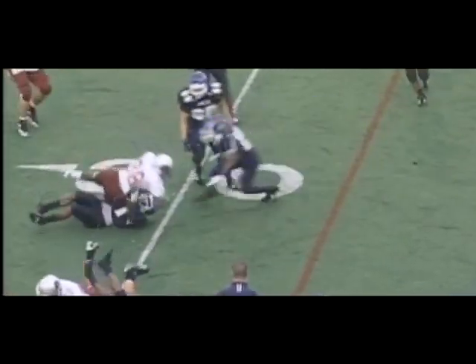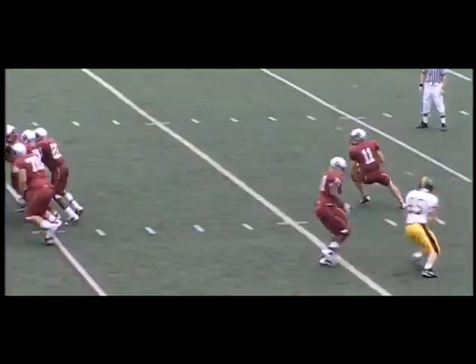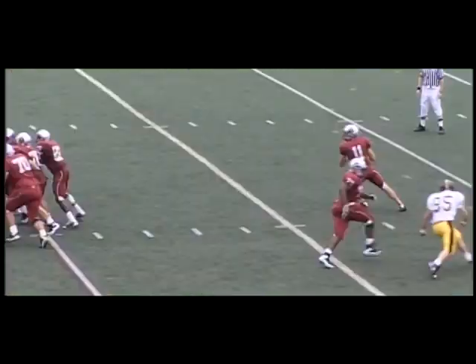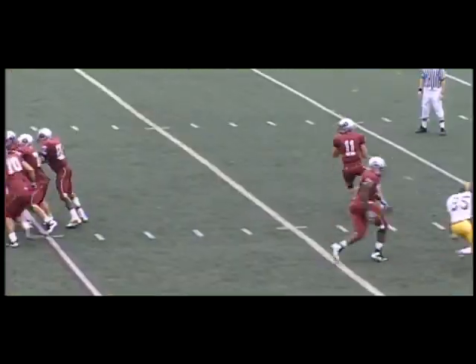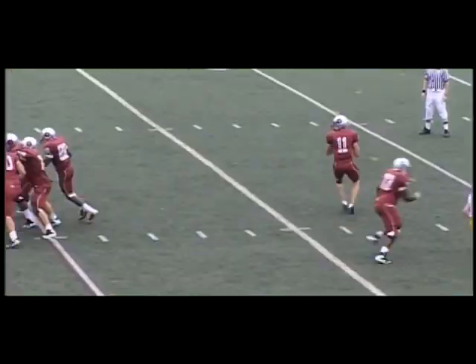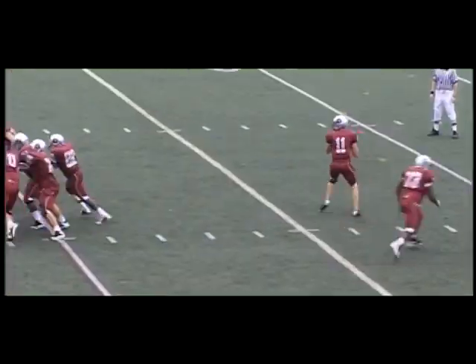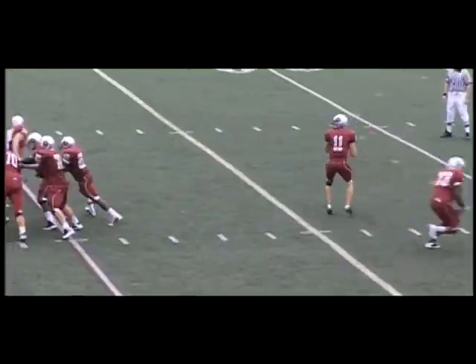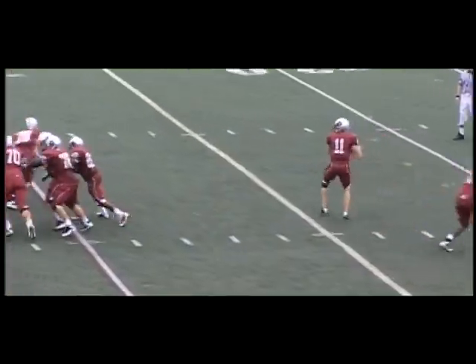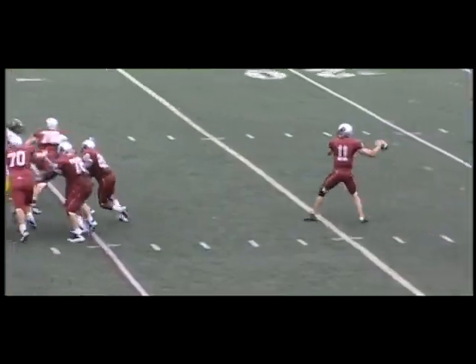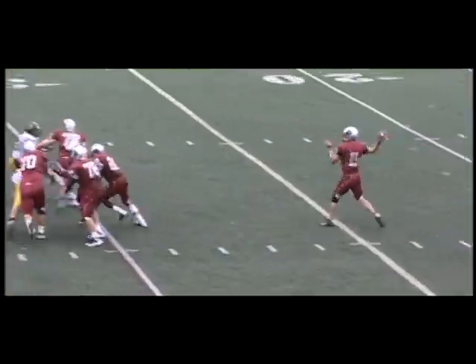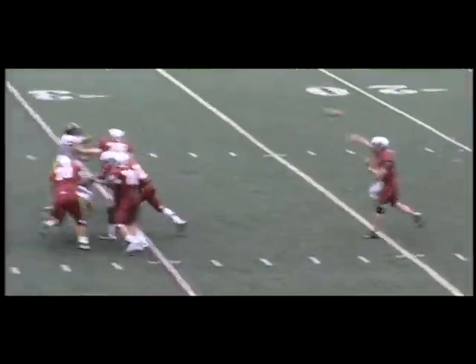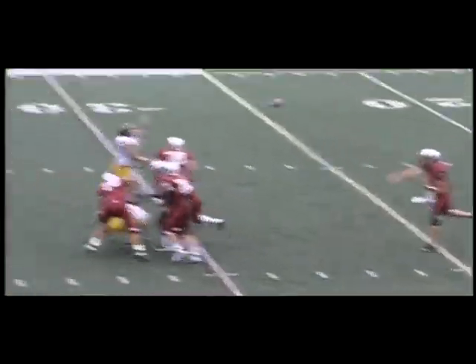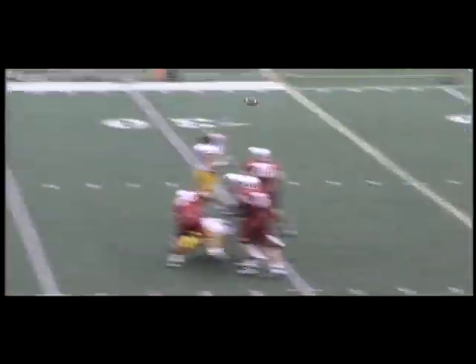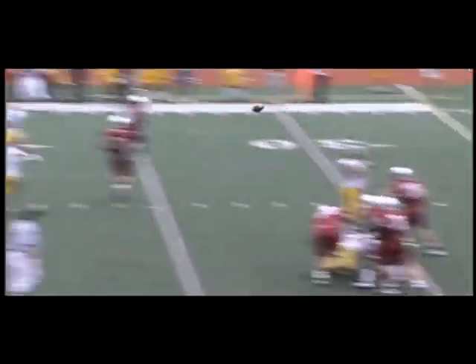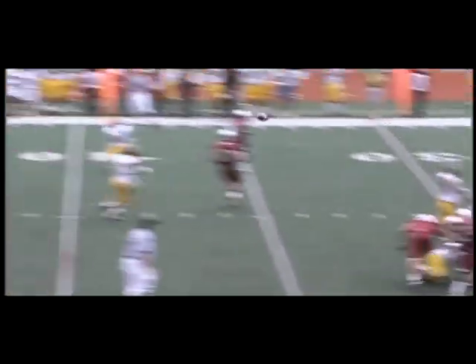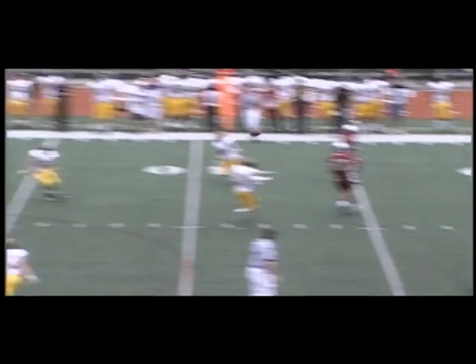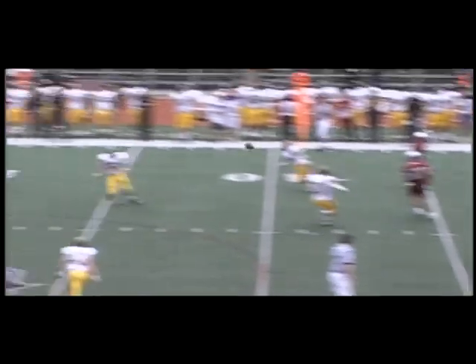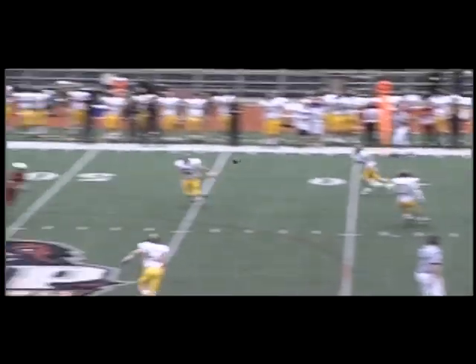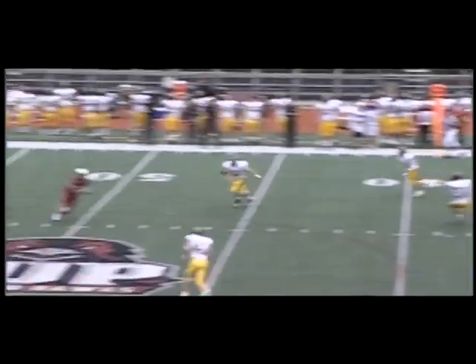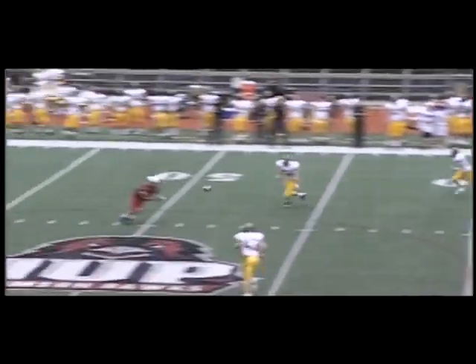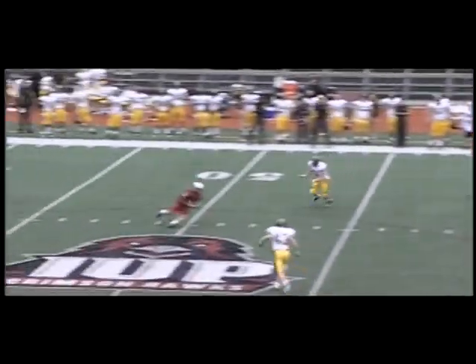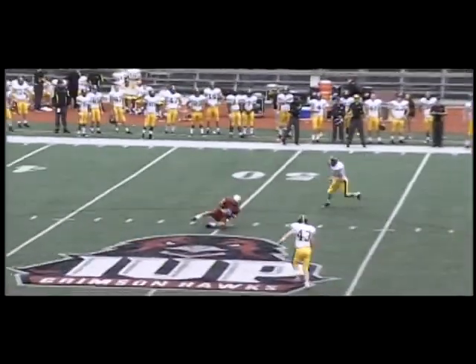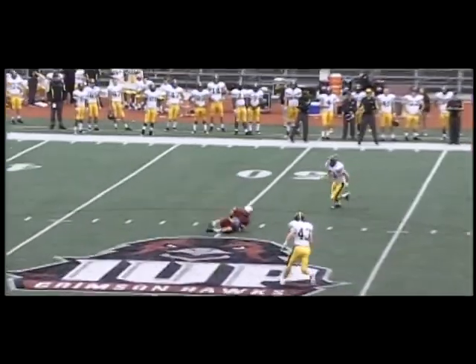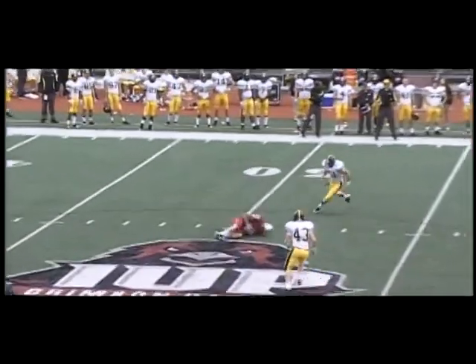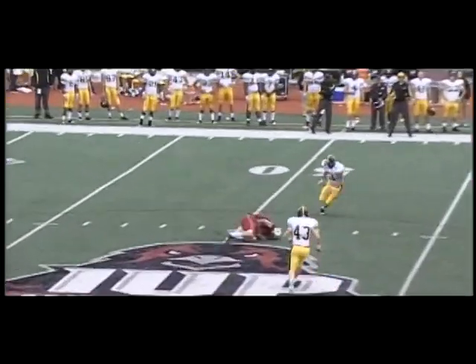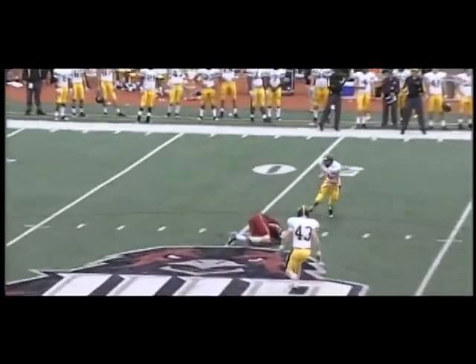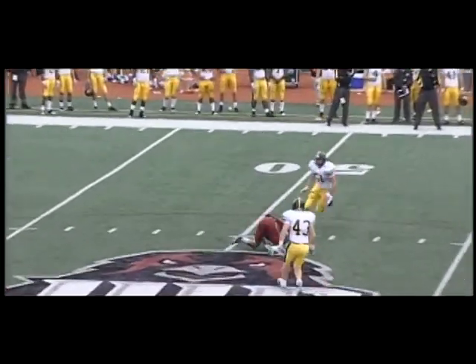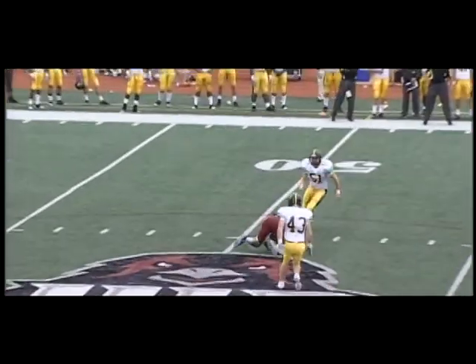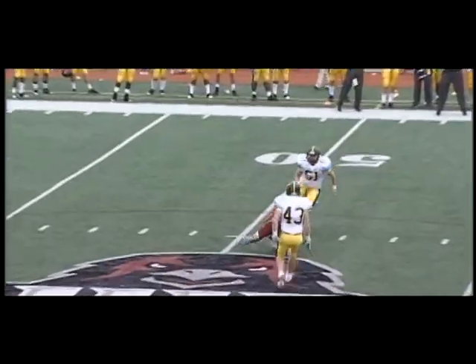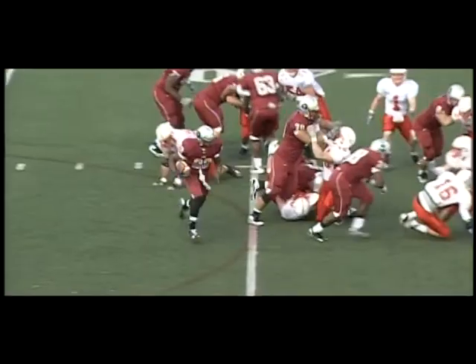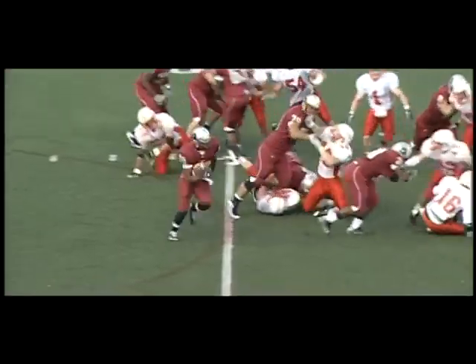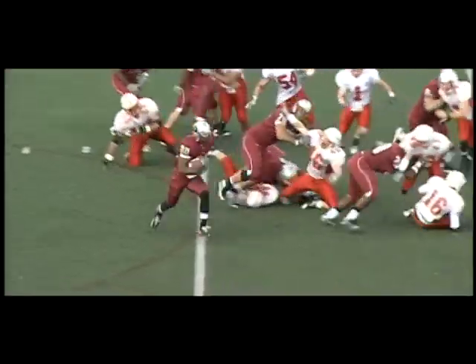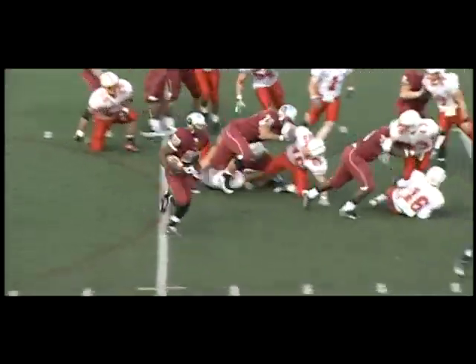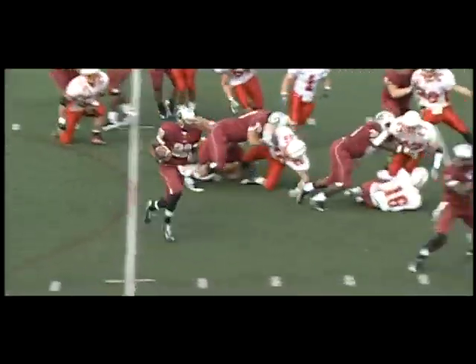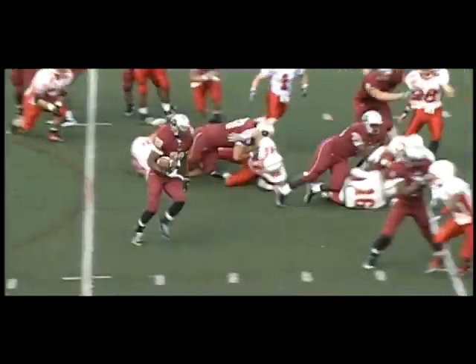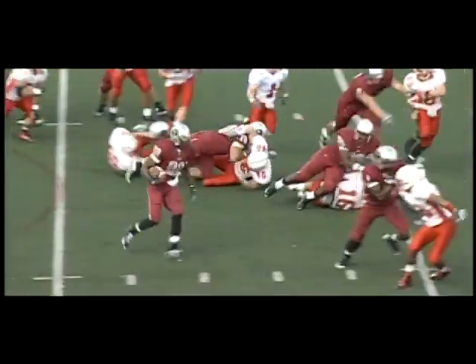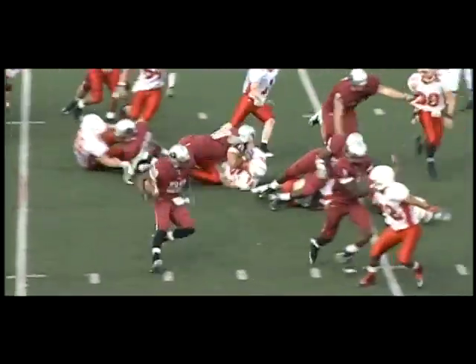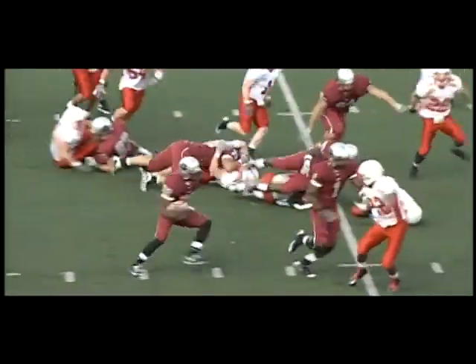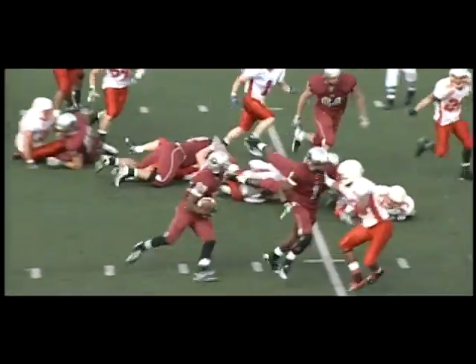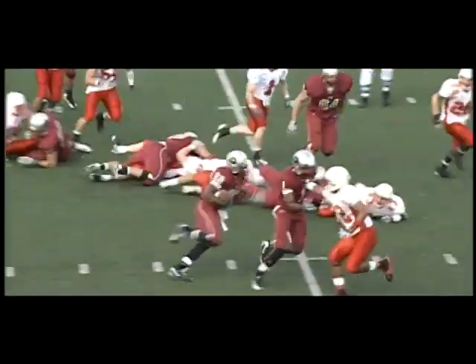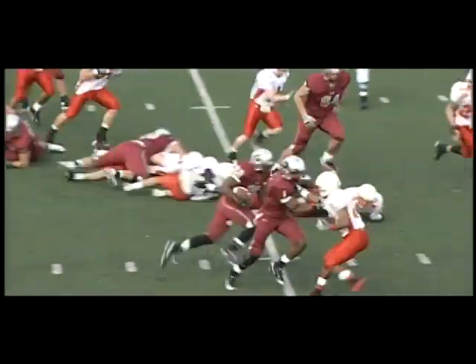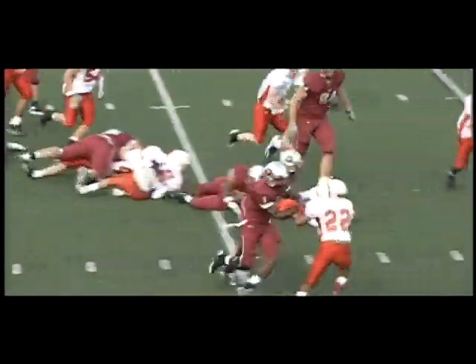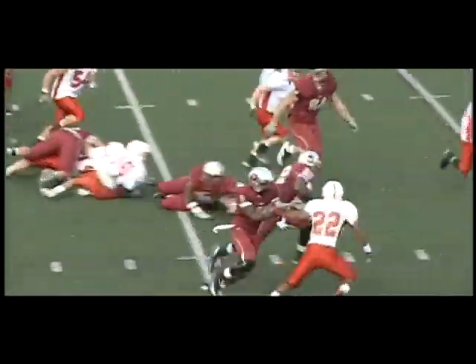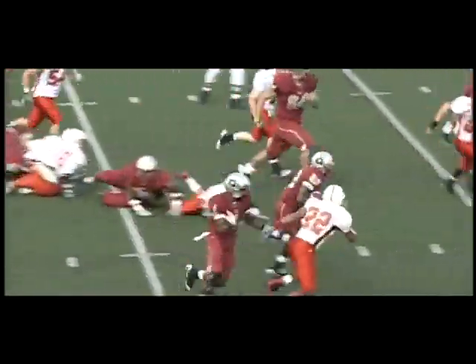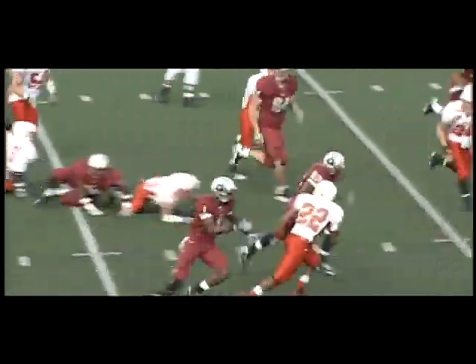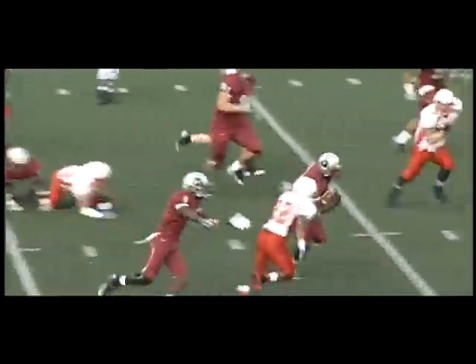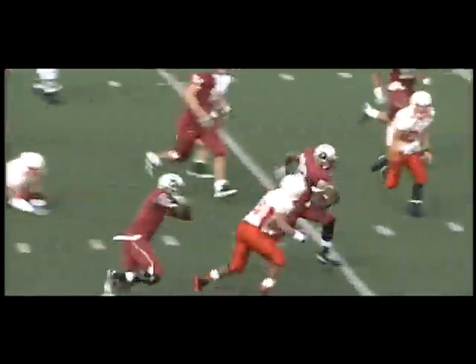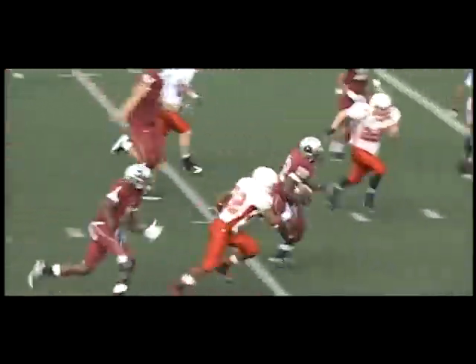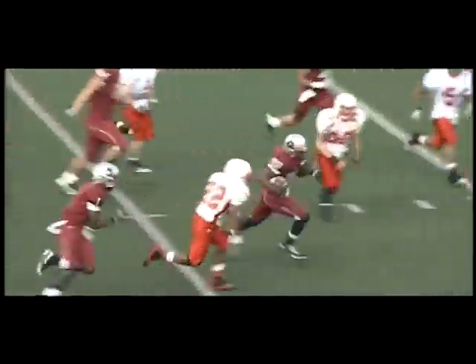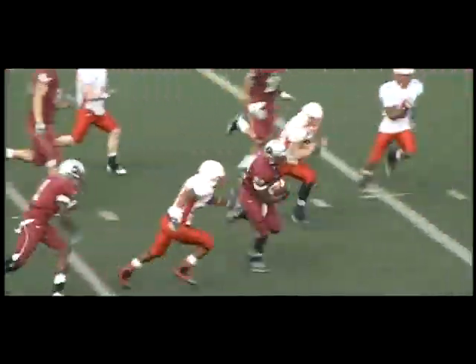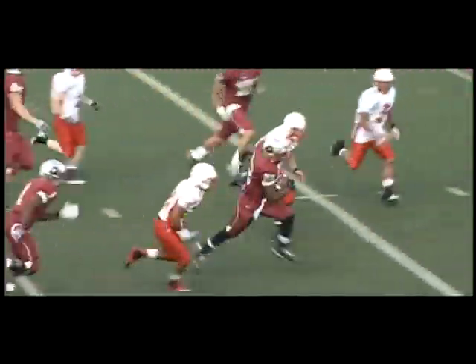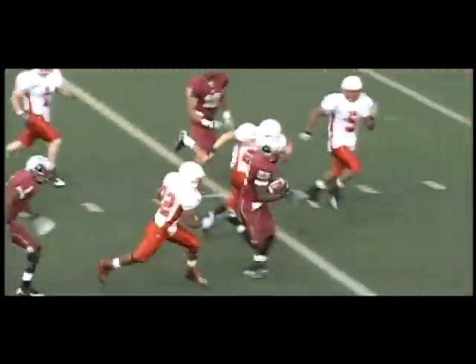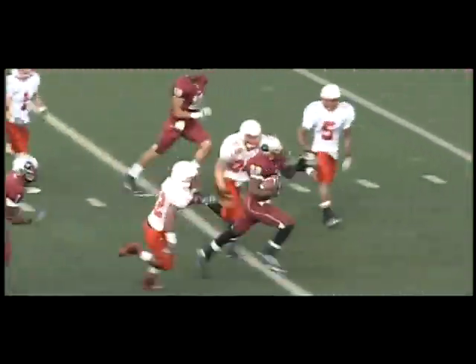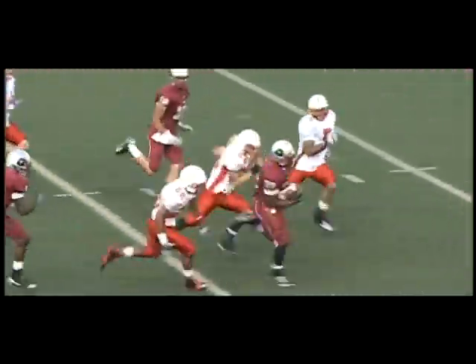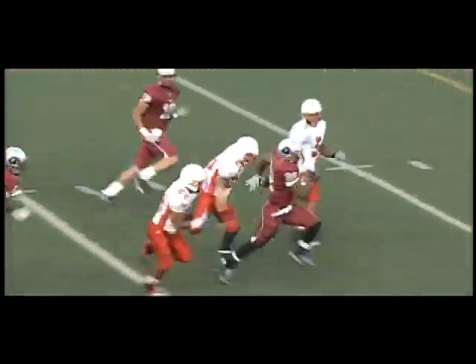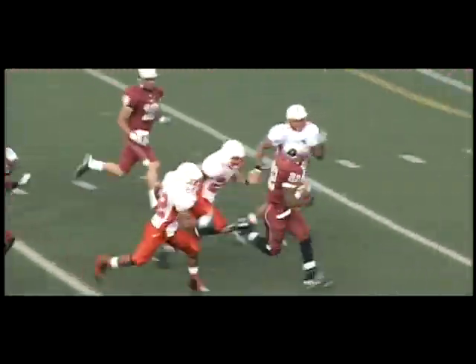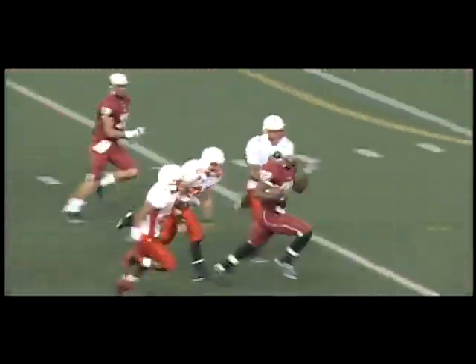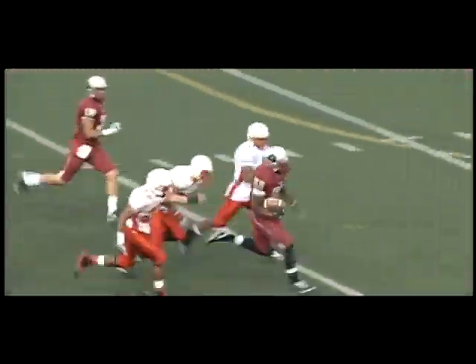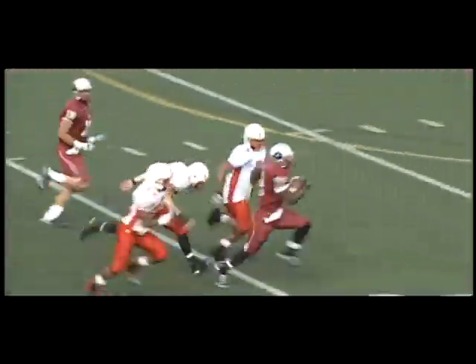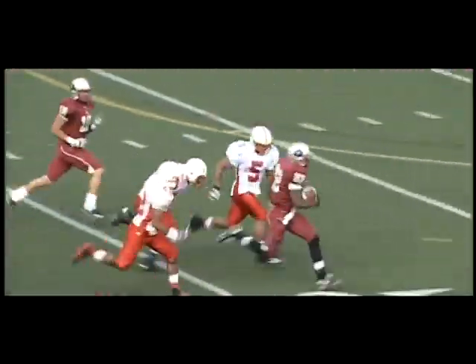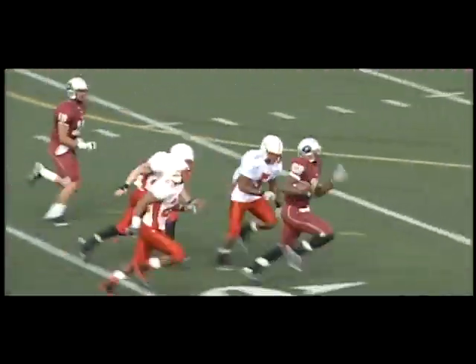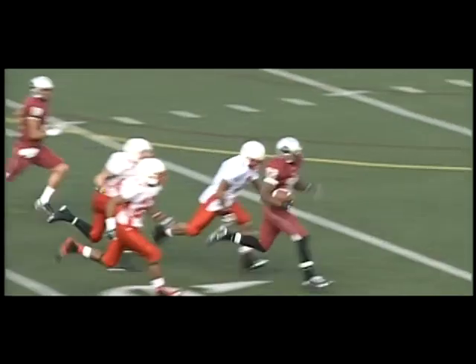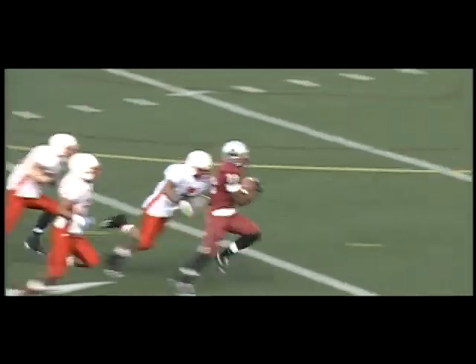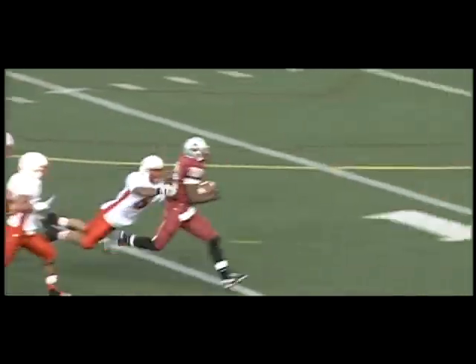Back to pass, lots of time, over the middle. Caught. It's Tobias trying to get outside, now makes a nice move at the 35, 30, 25, 20.